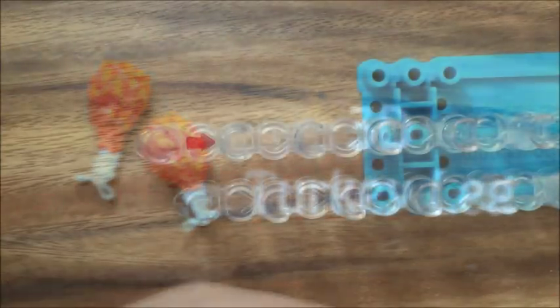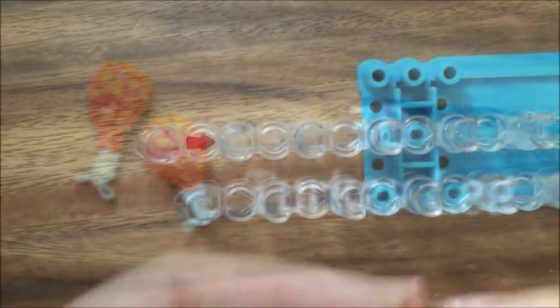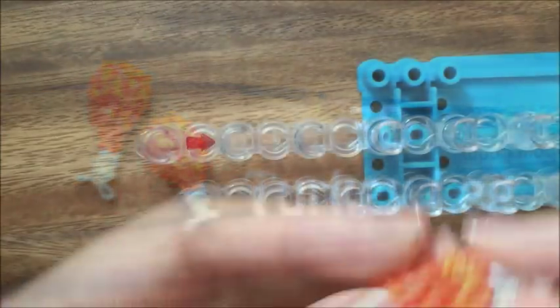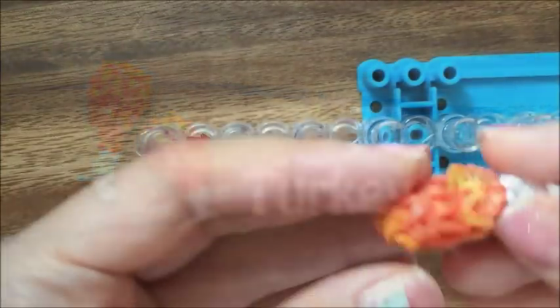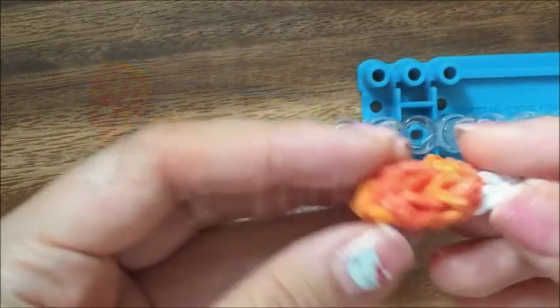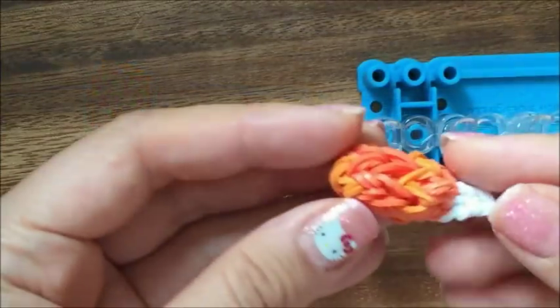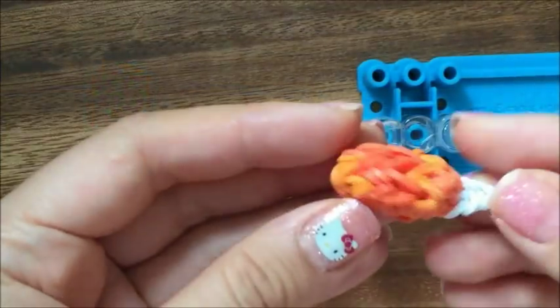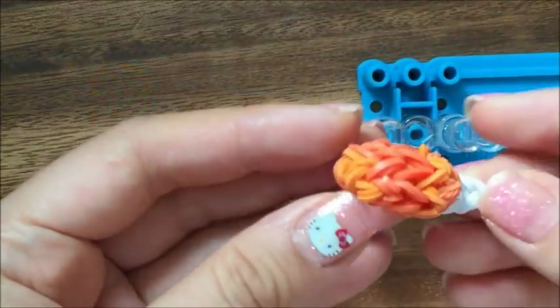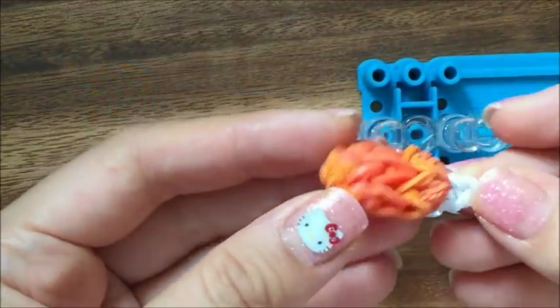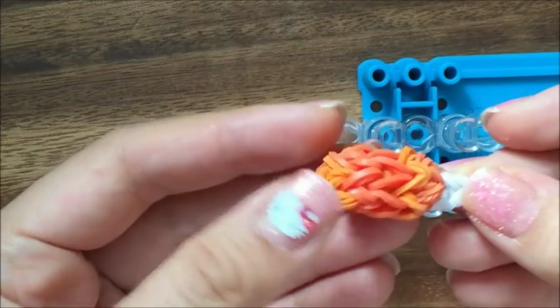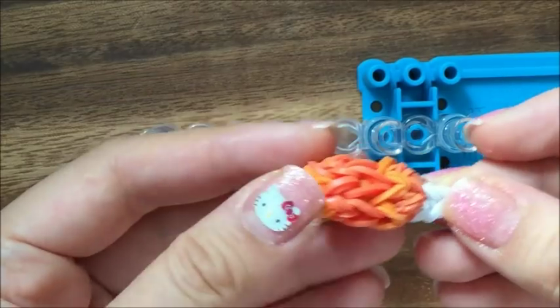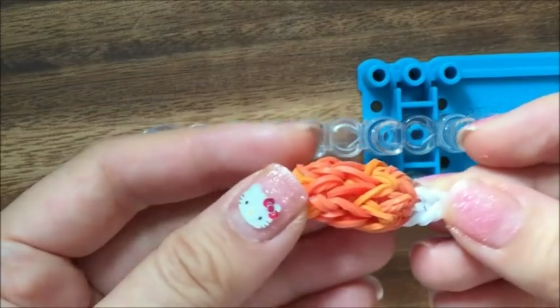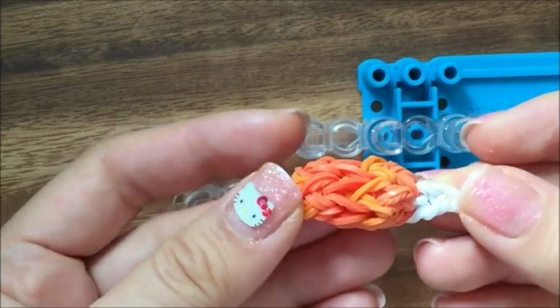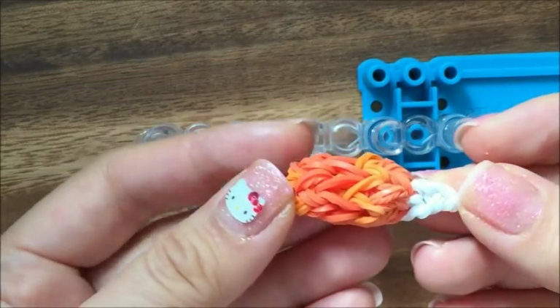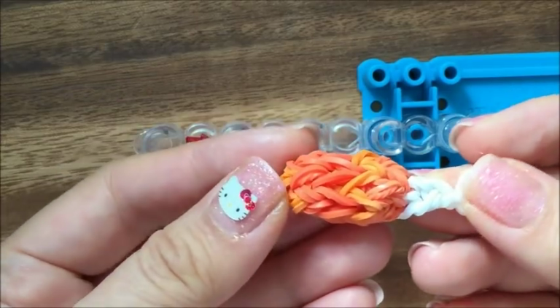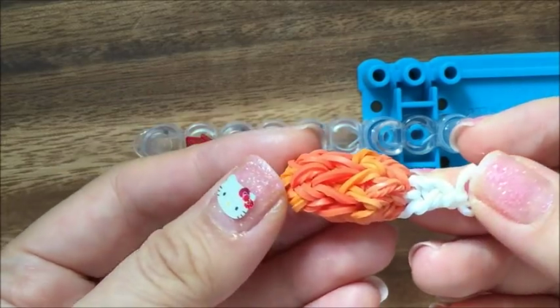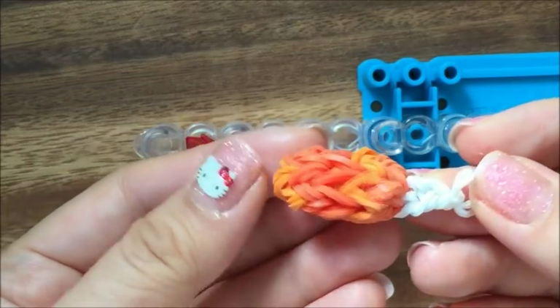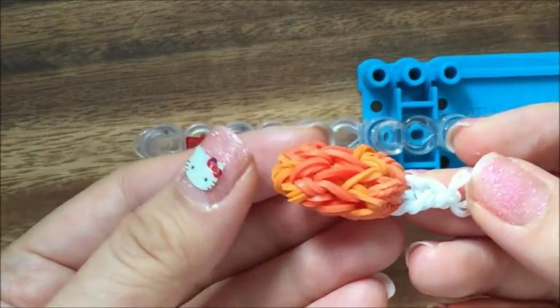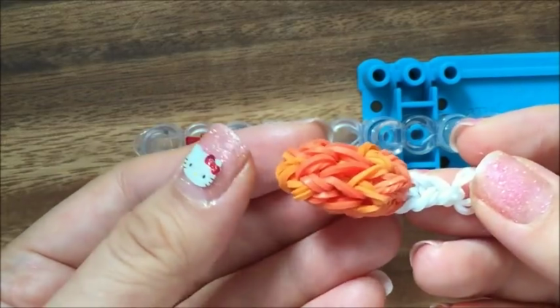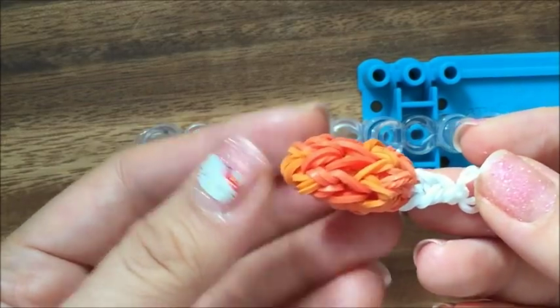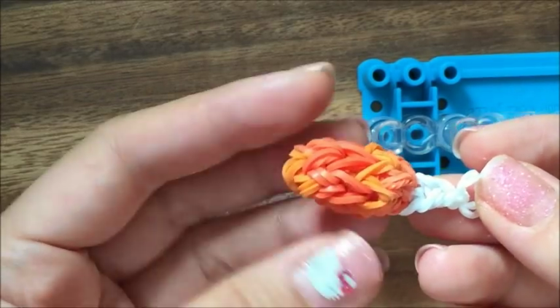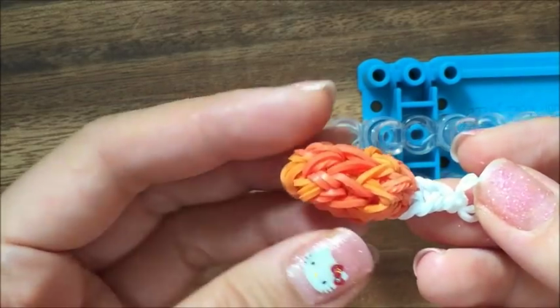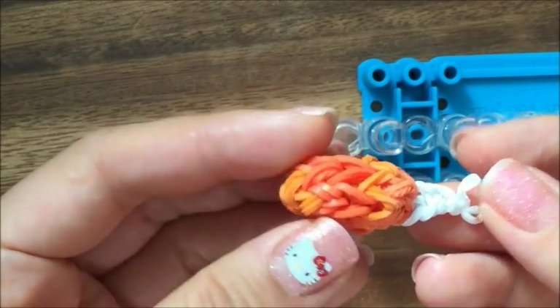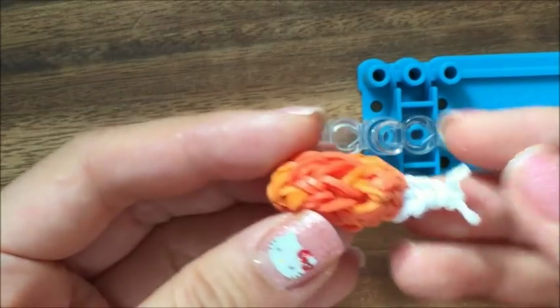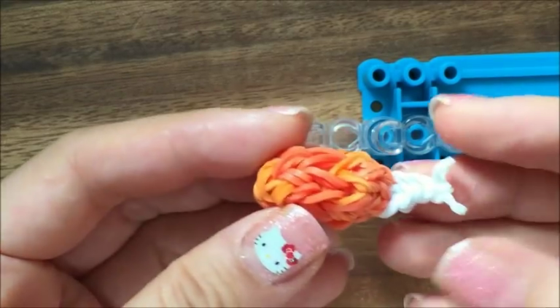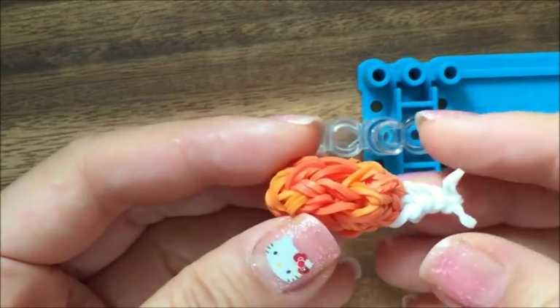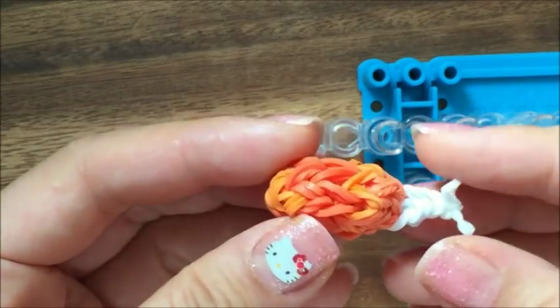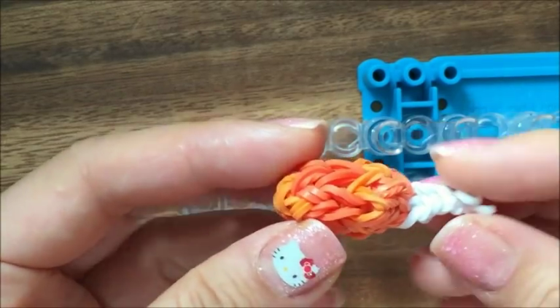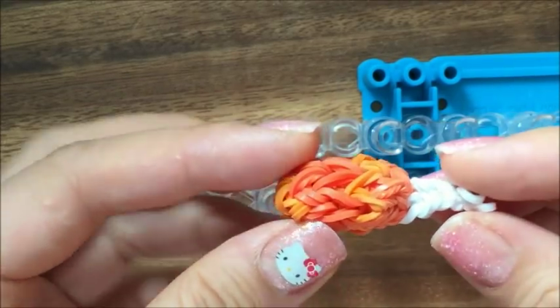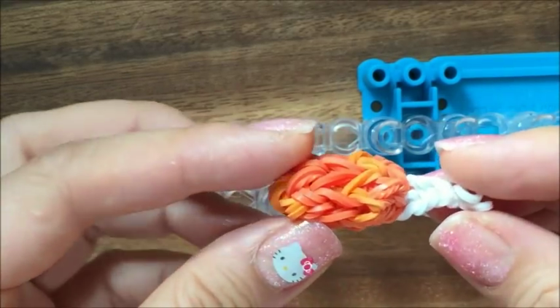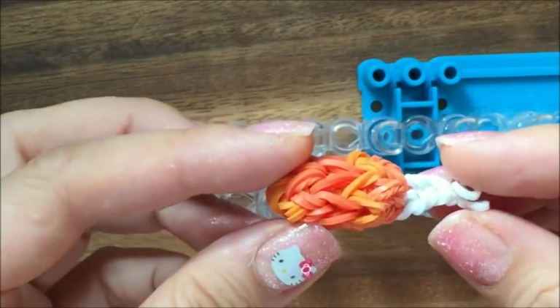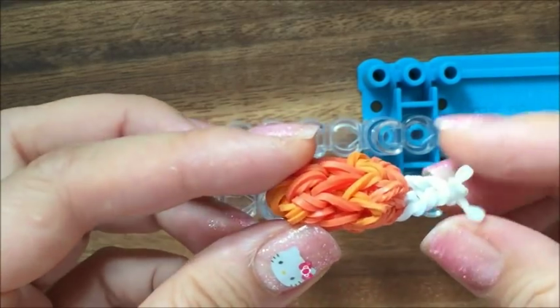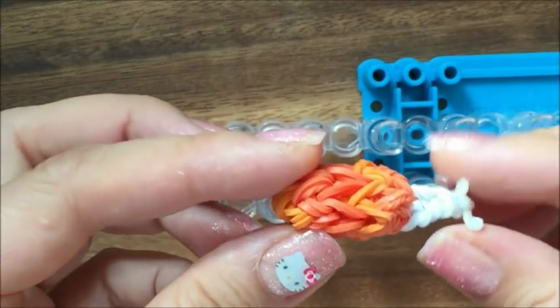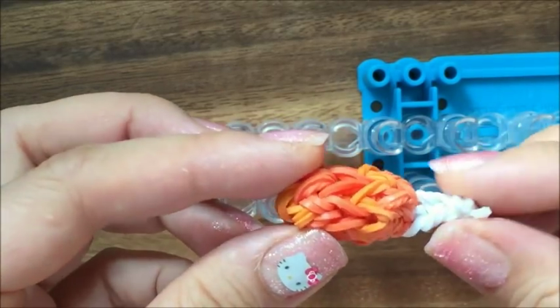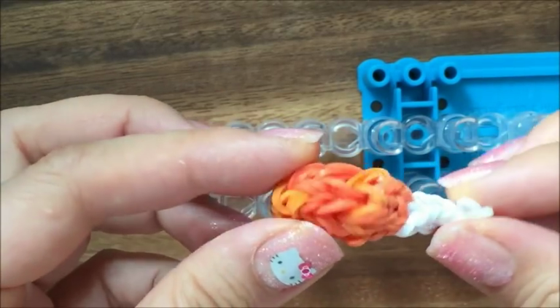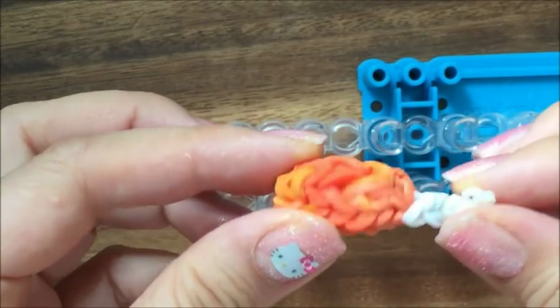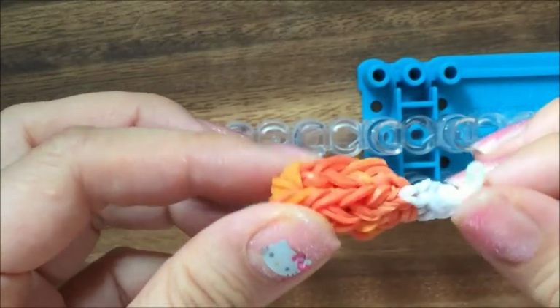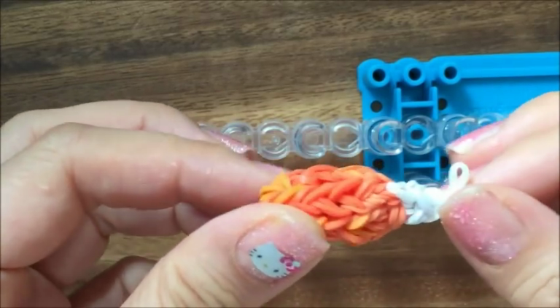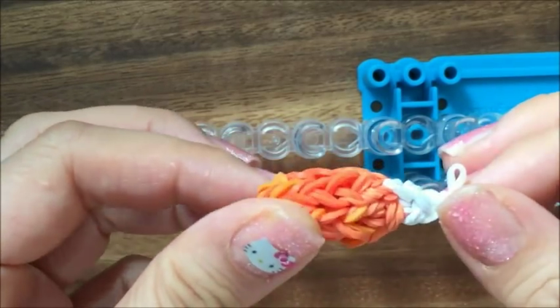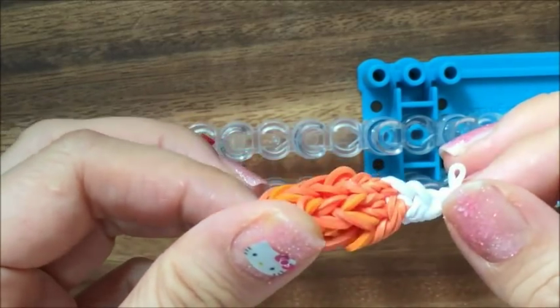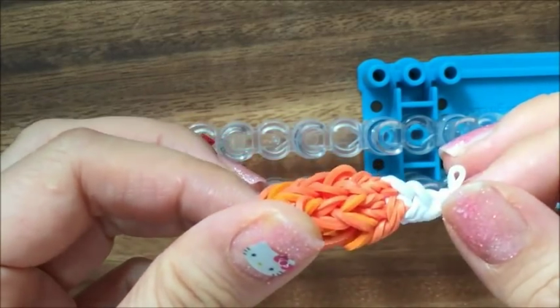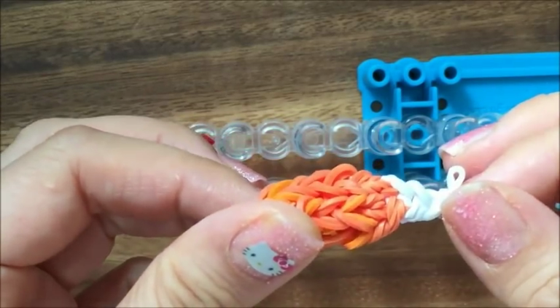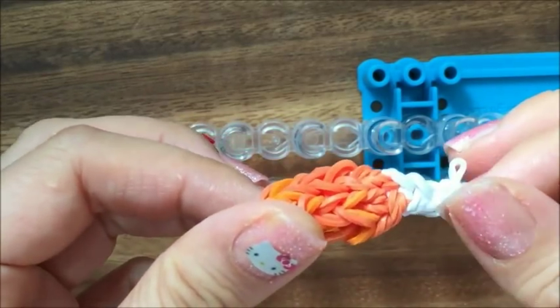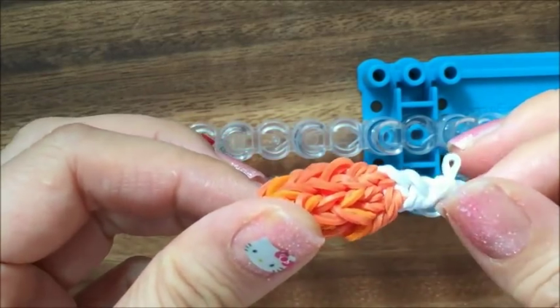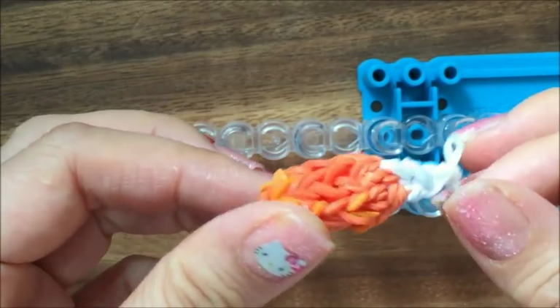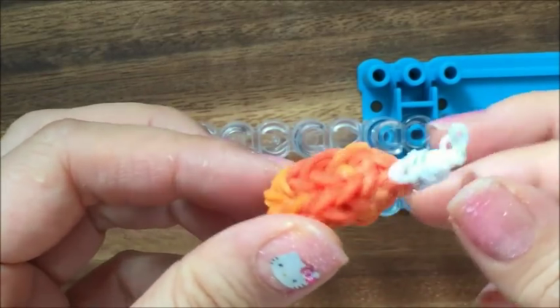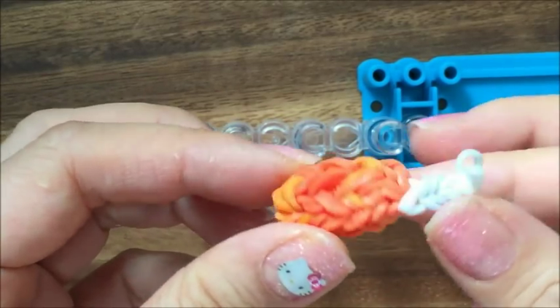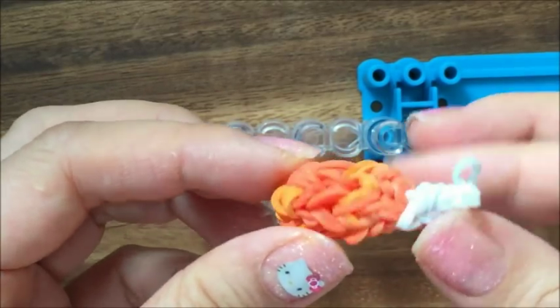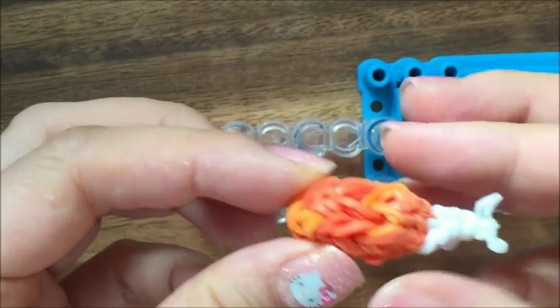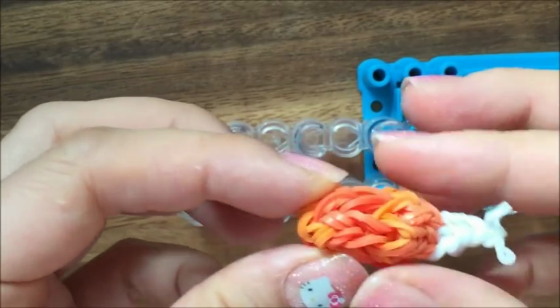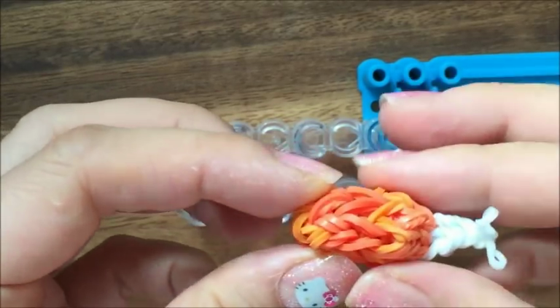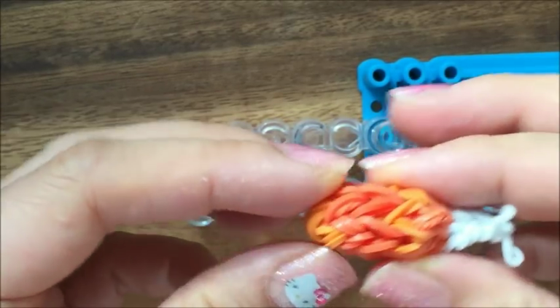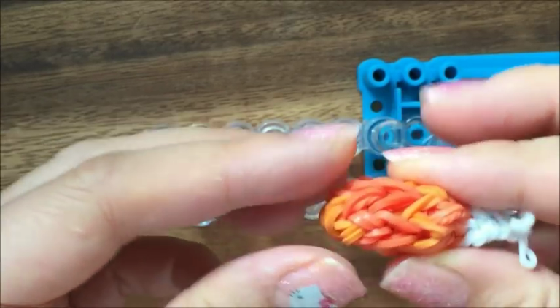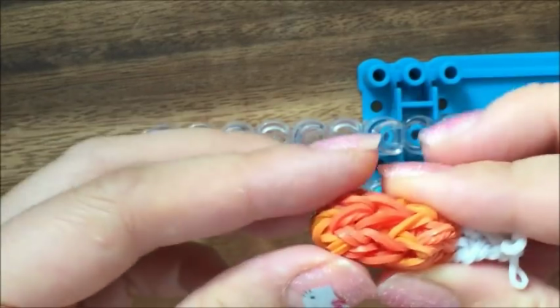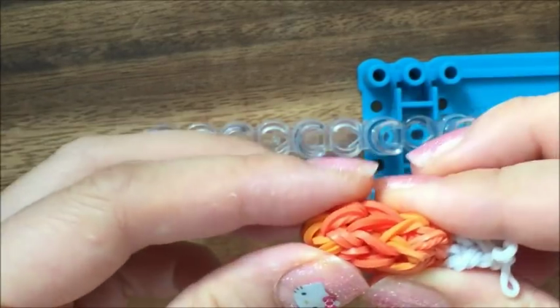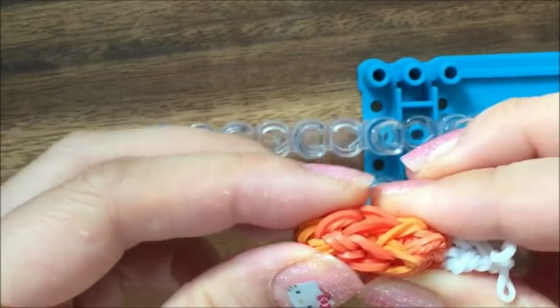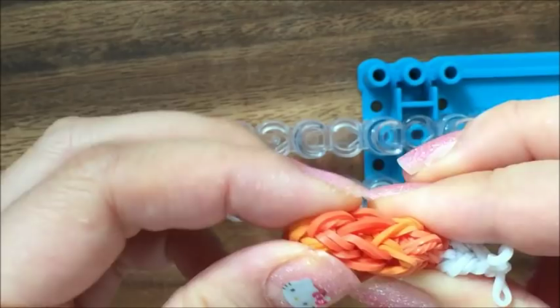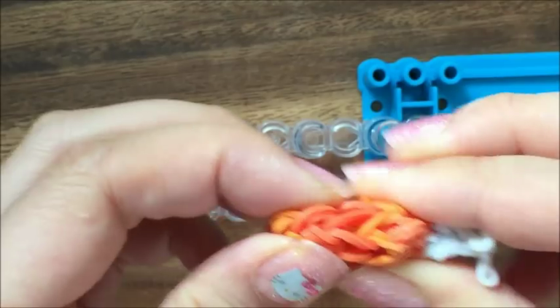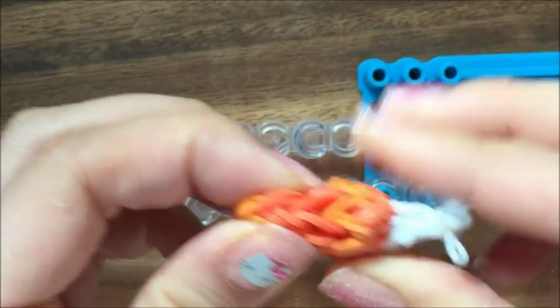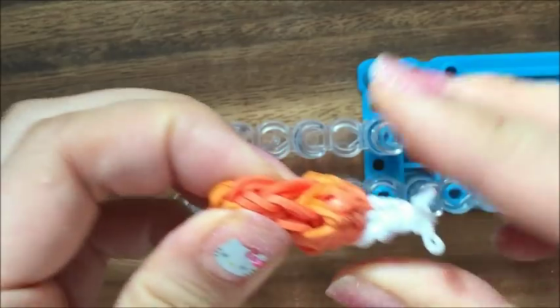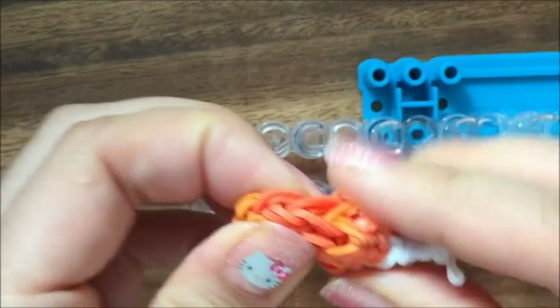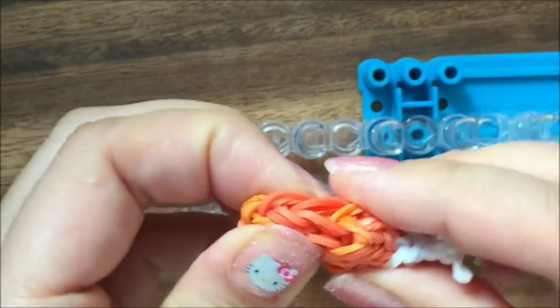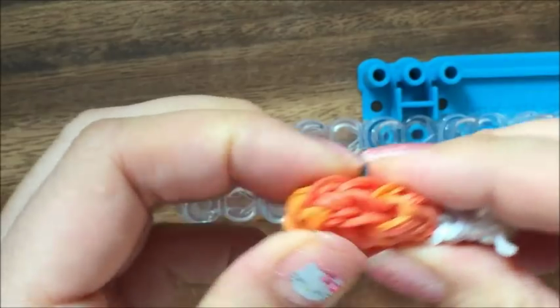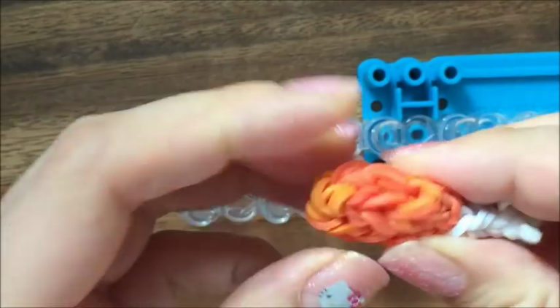Hi, this is Rena from TheCheeseThief.com and today I'm going to show you how to make this turkey leg for Thanksgiving. It's a 3D turkey leg.